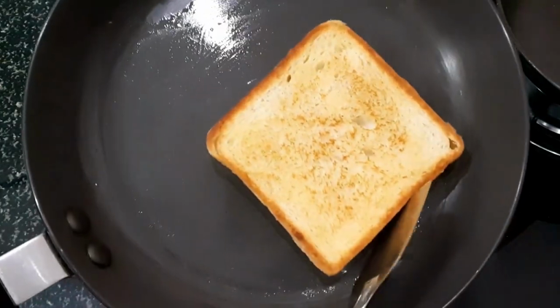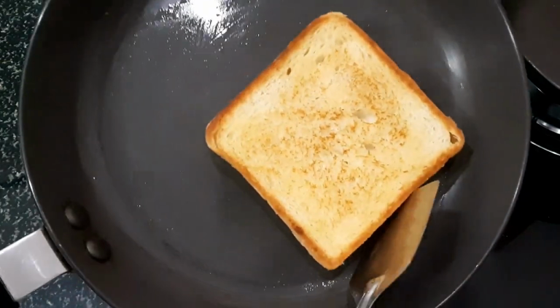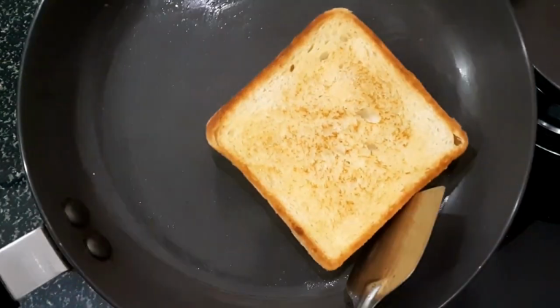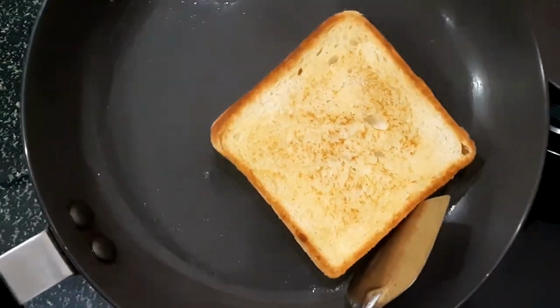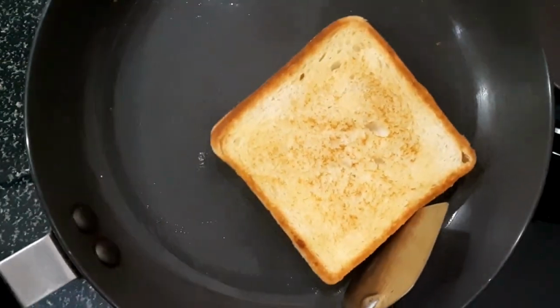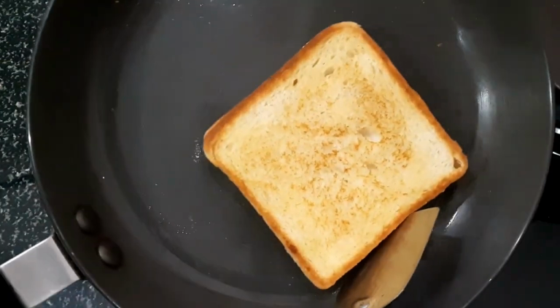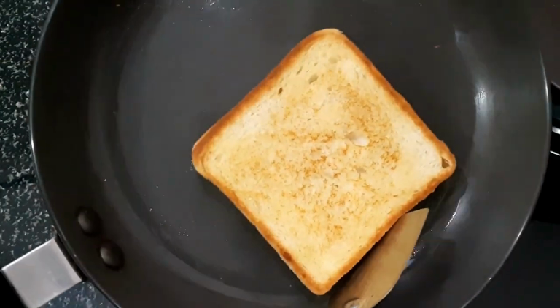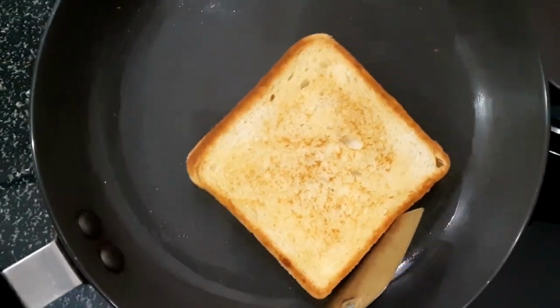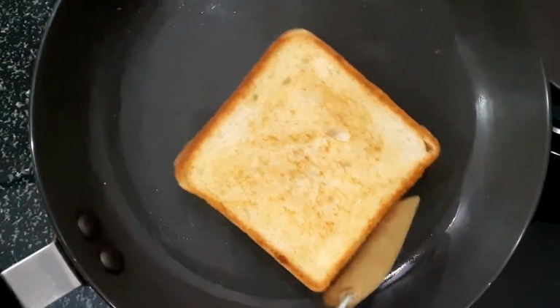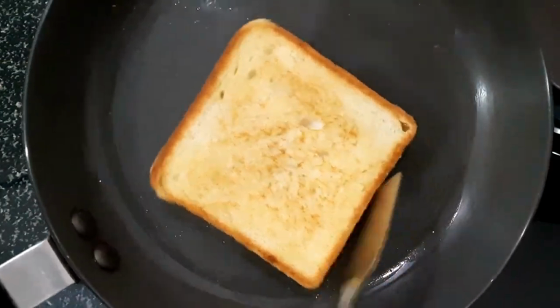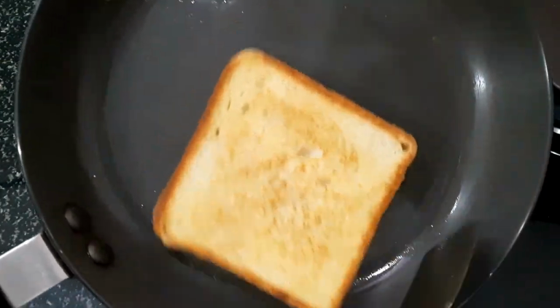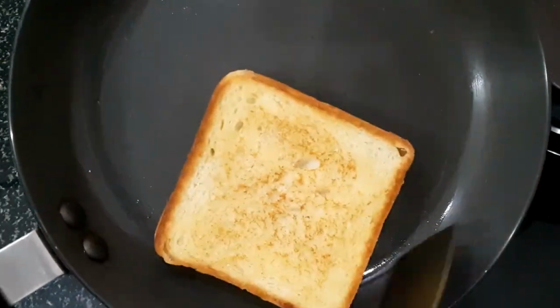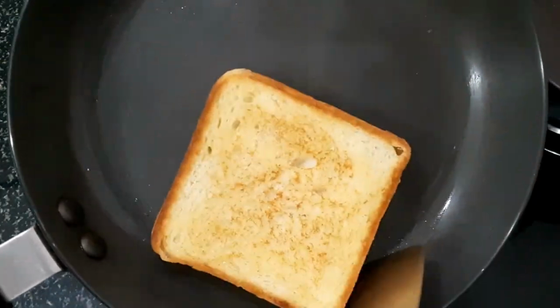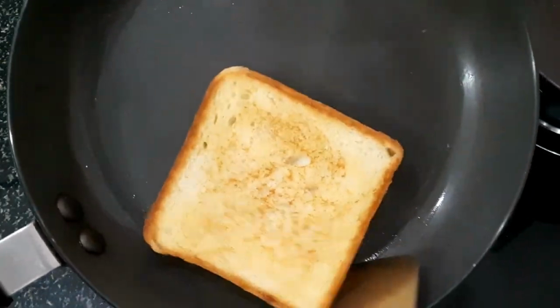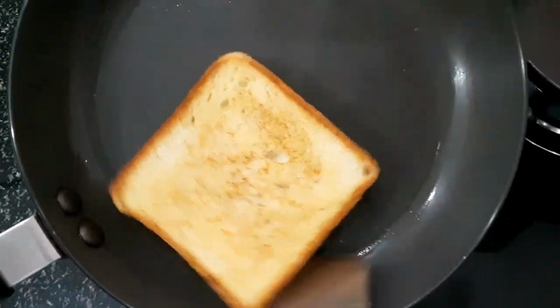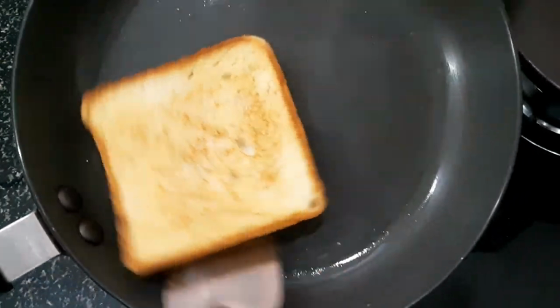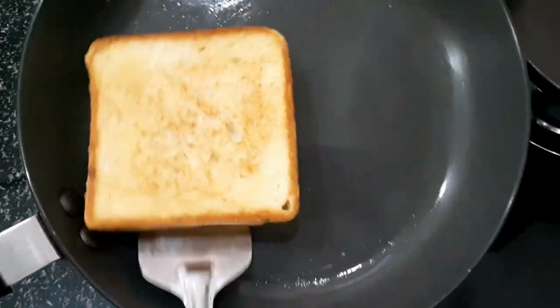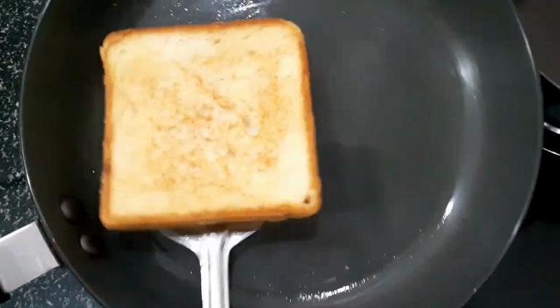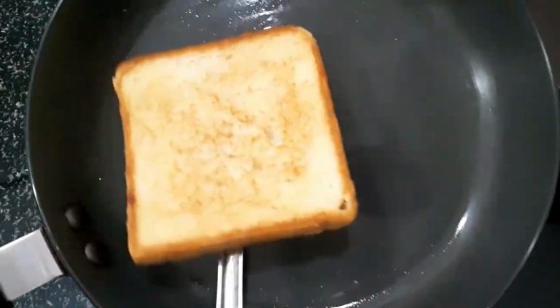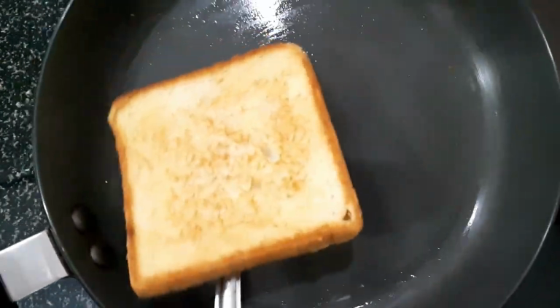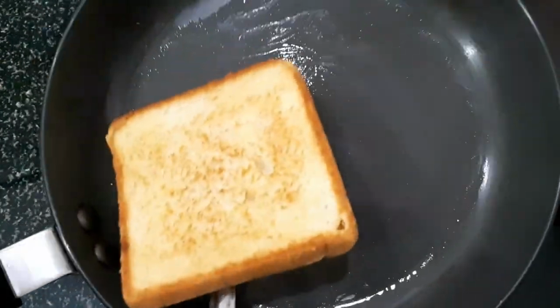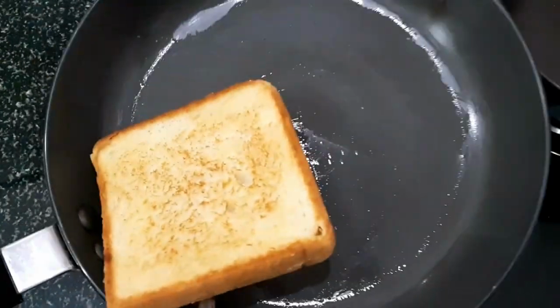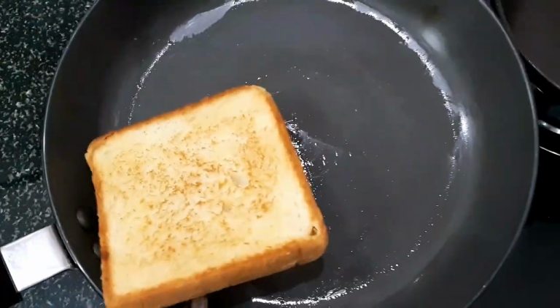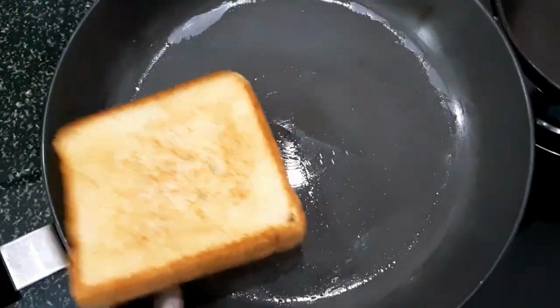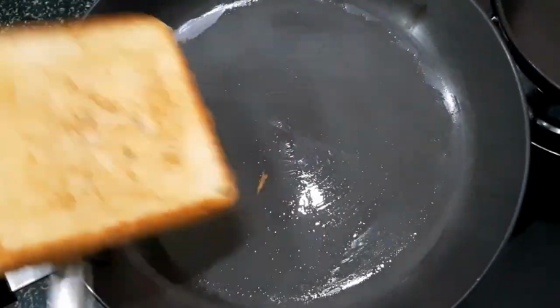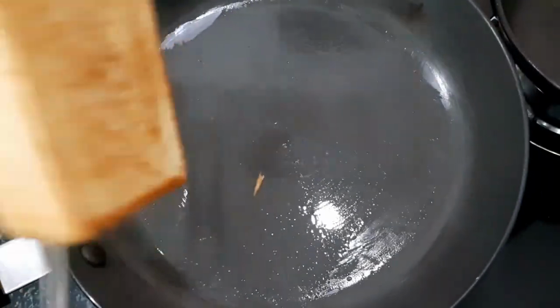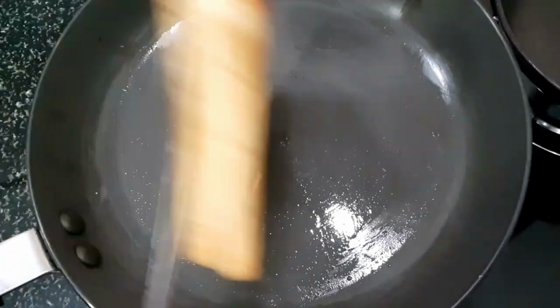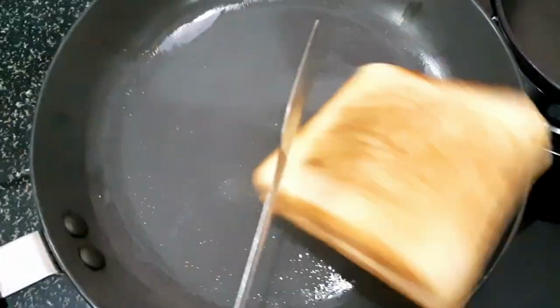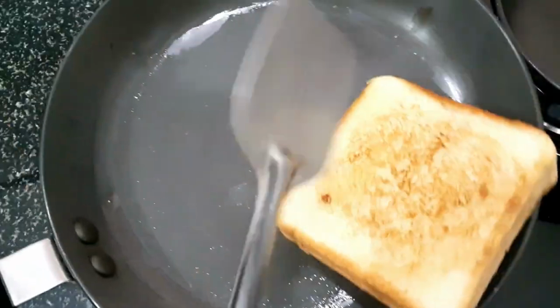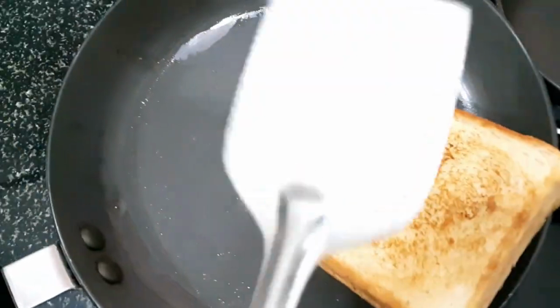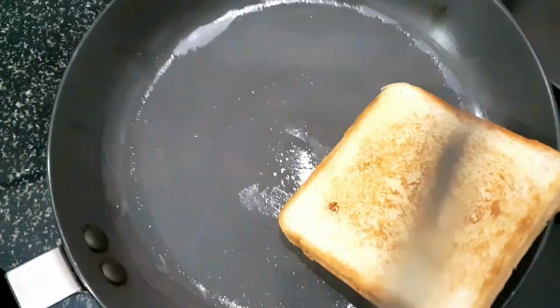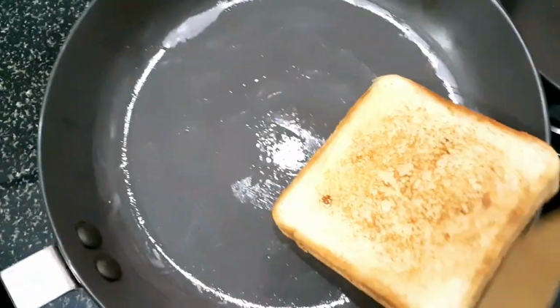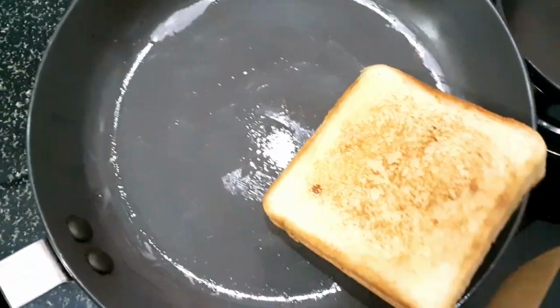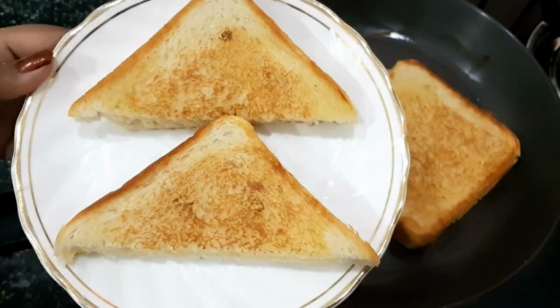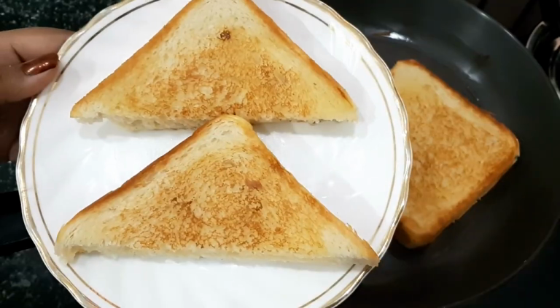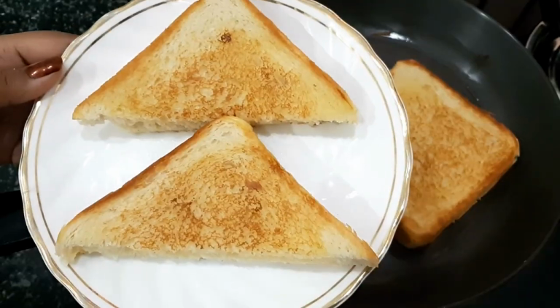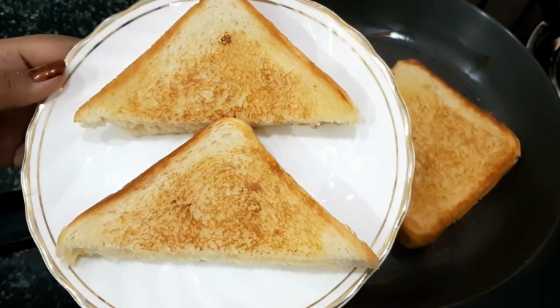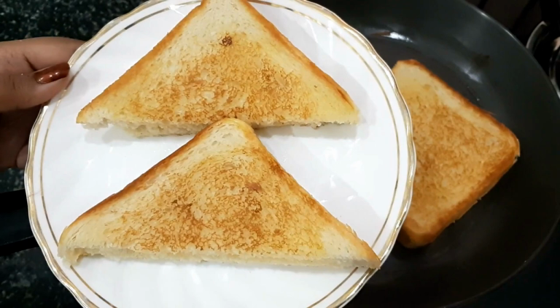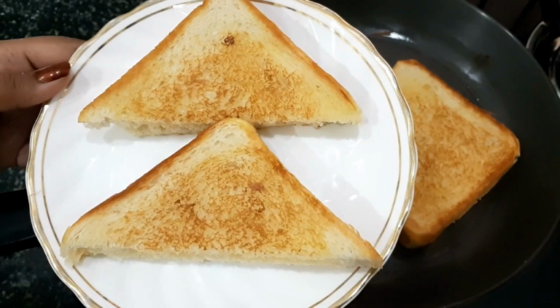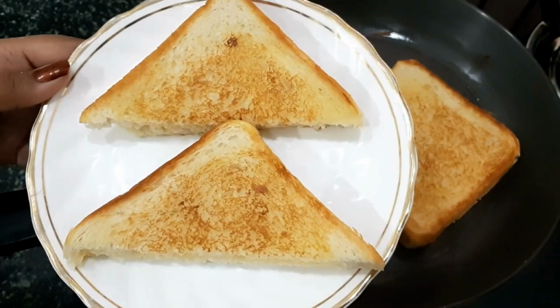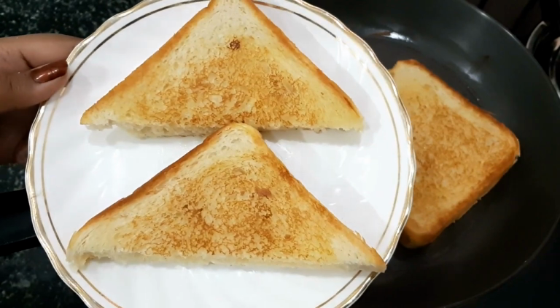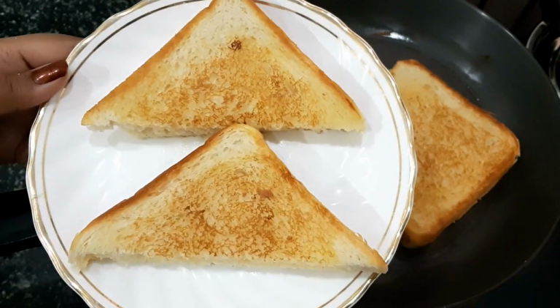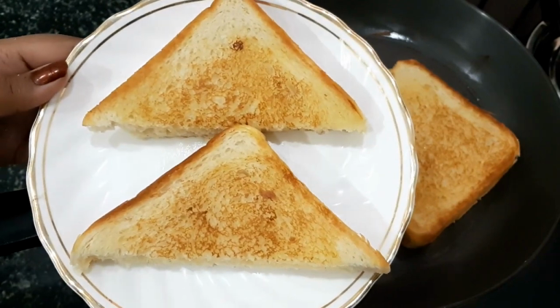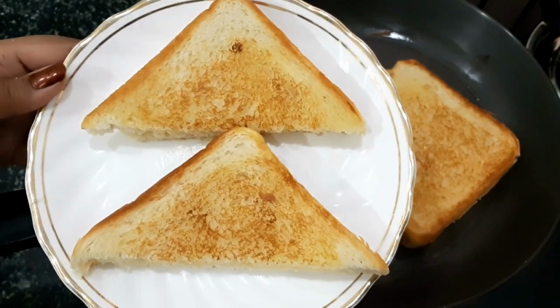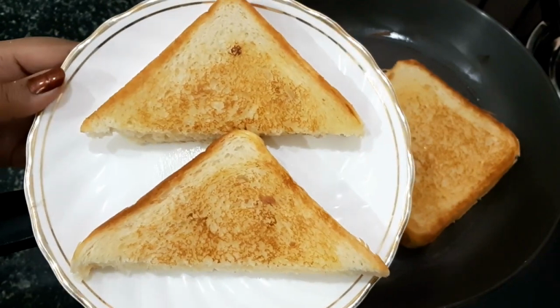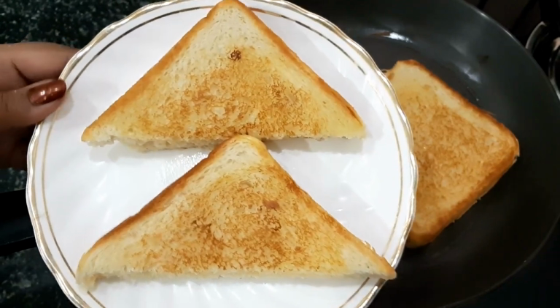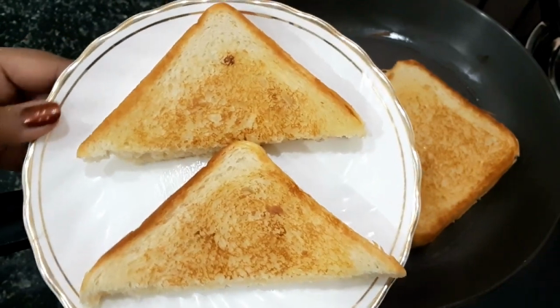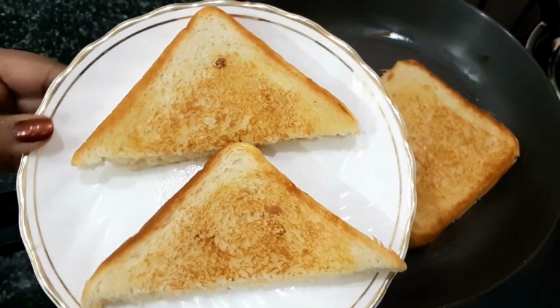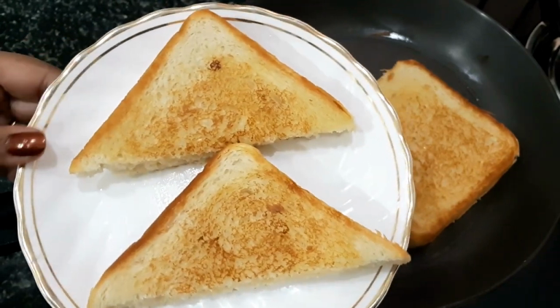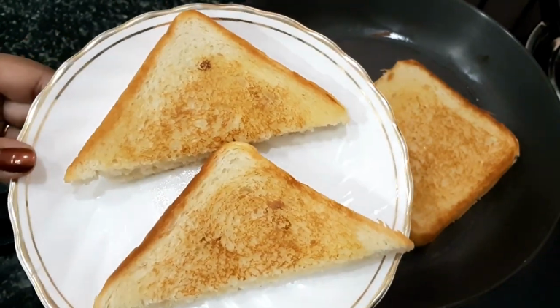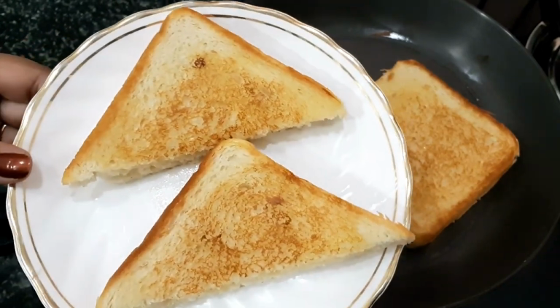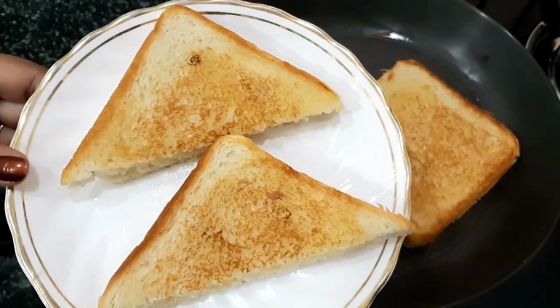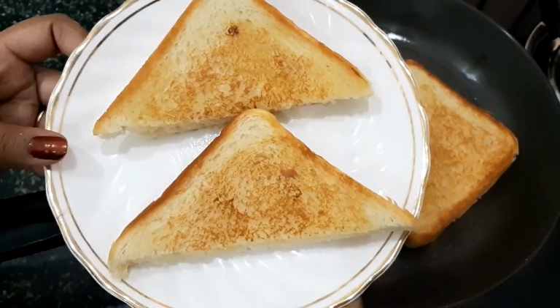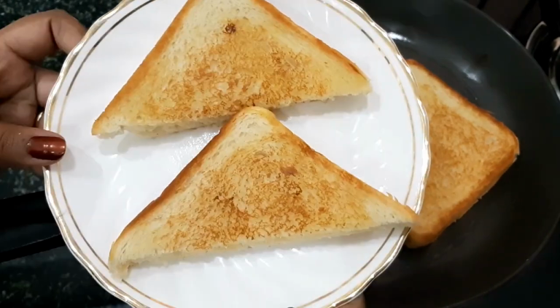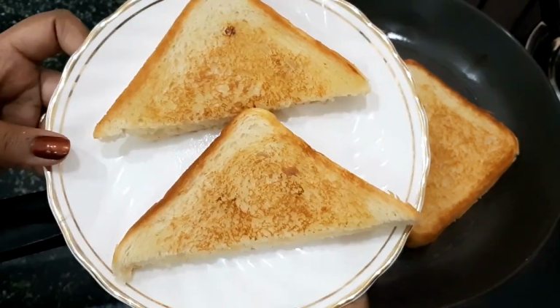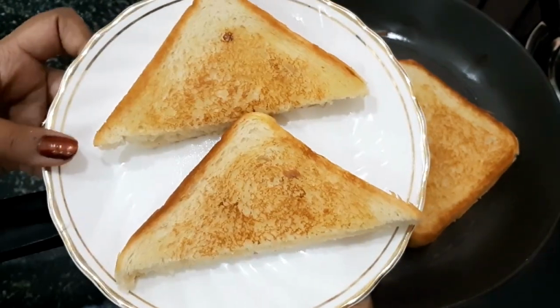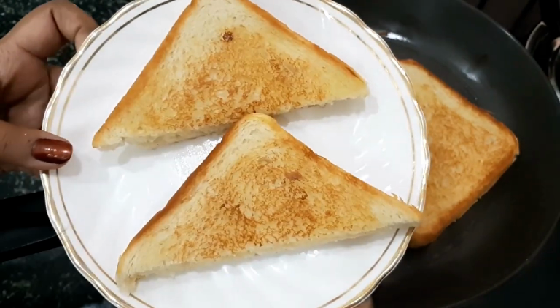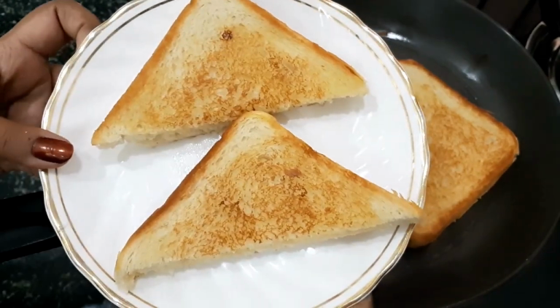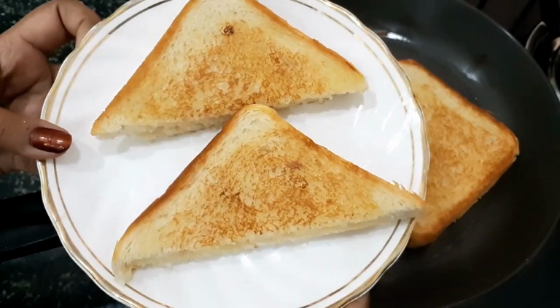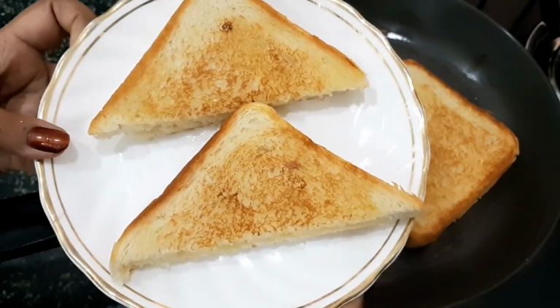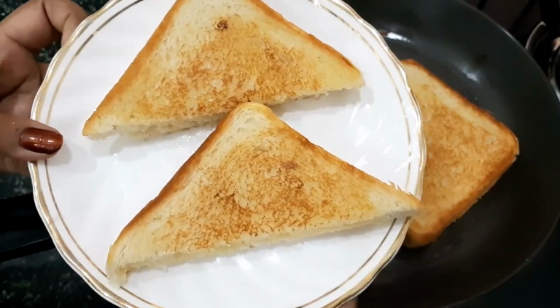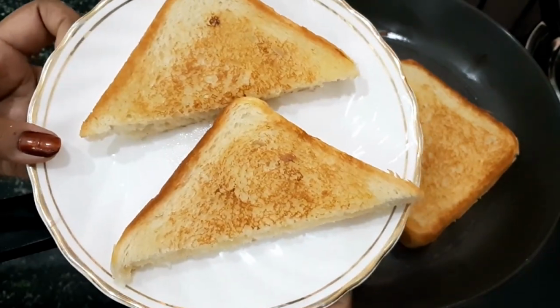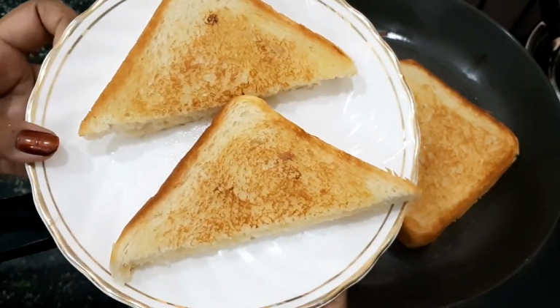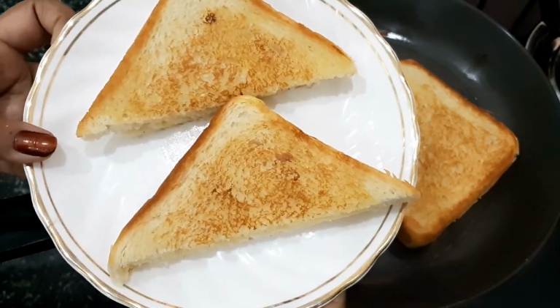Look at how good the color came out on our sandwich! Friends, I have made a milkmaid sandwich and I have cut it.